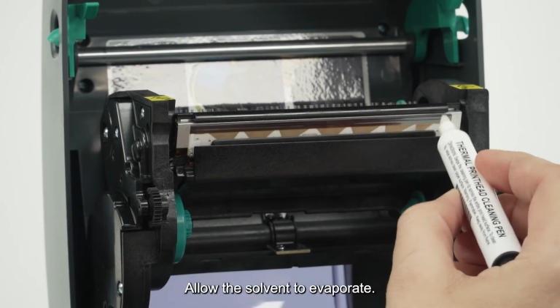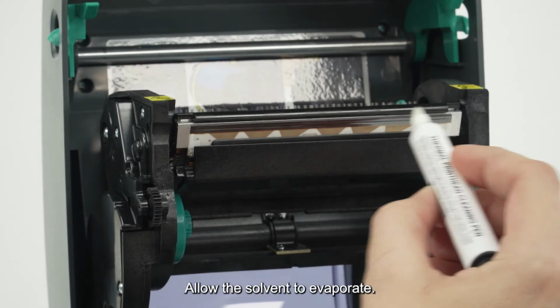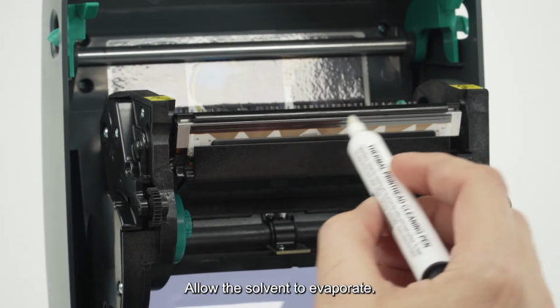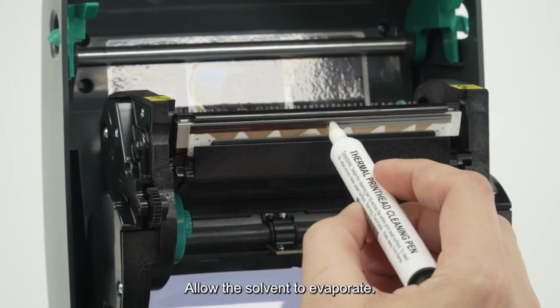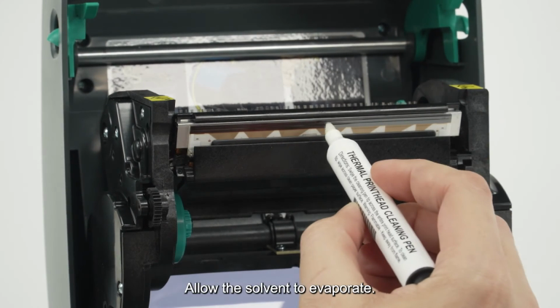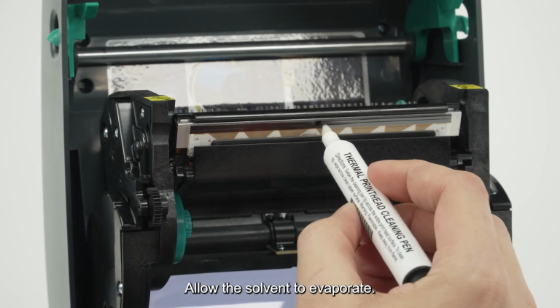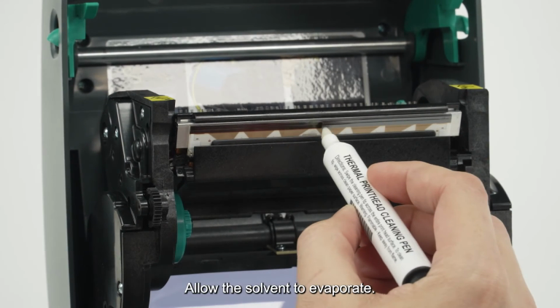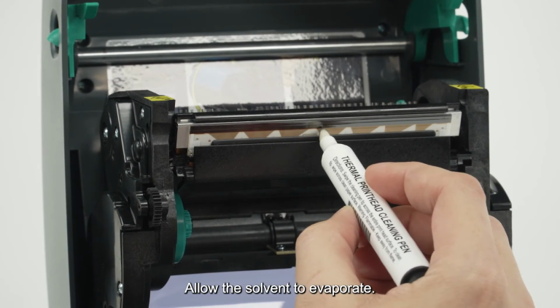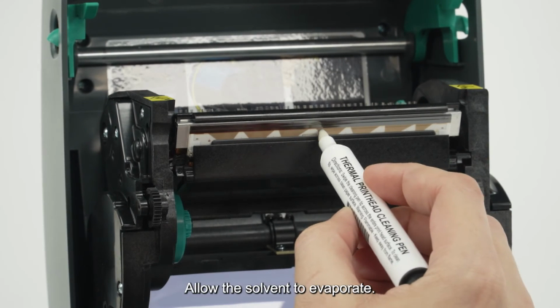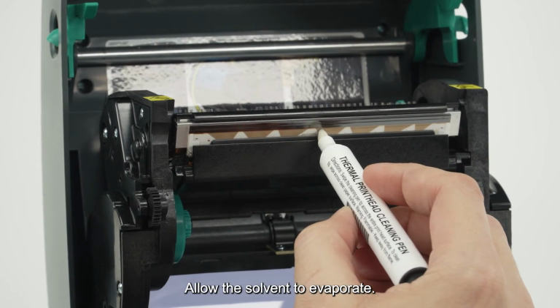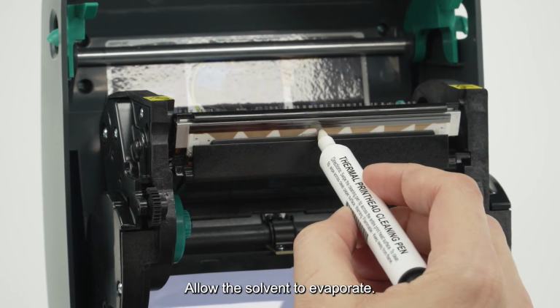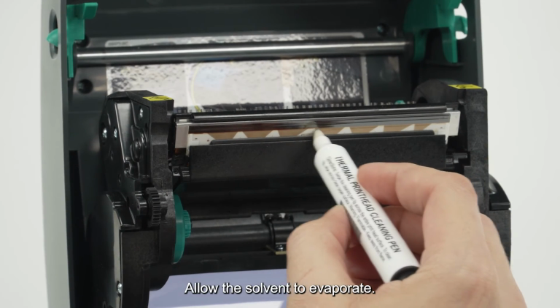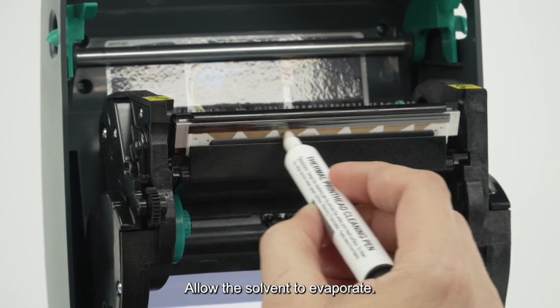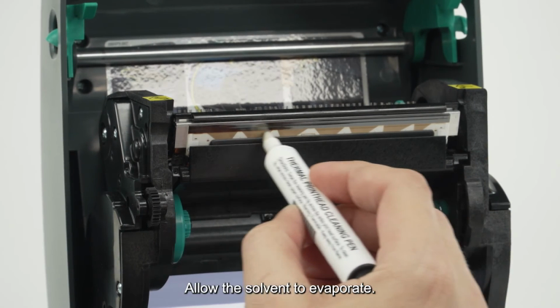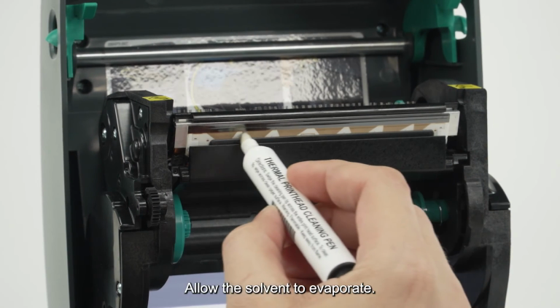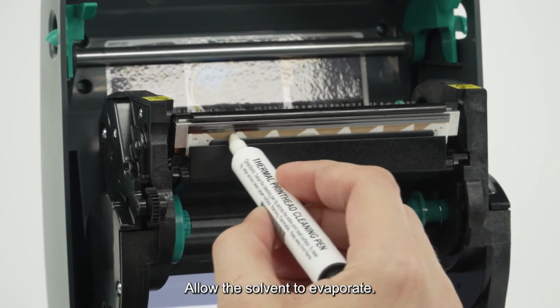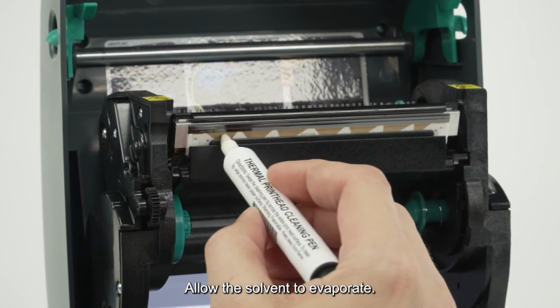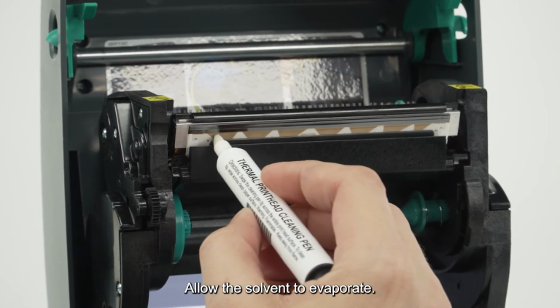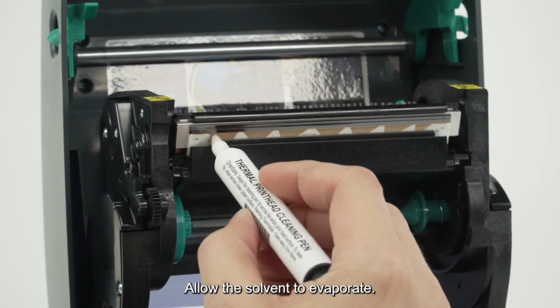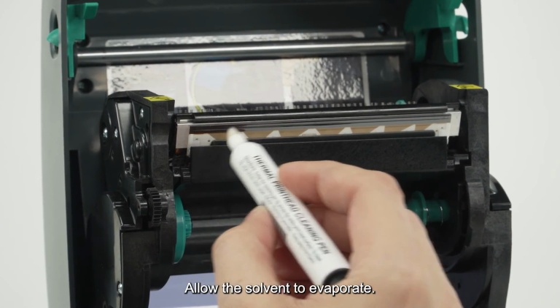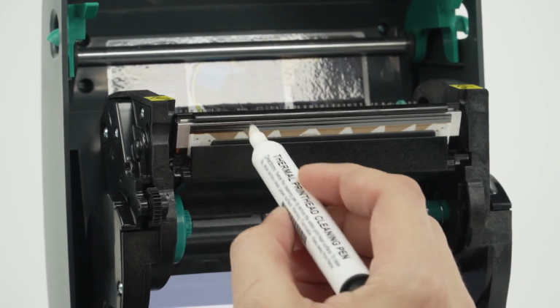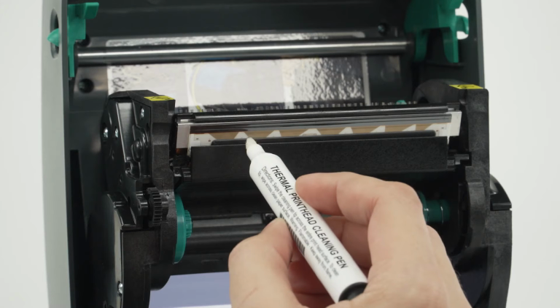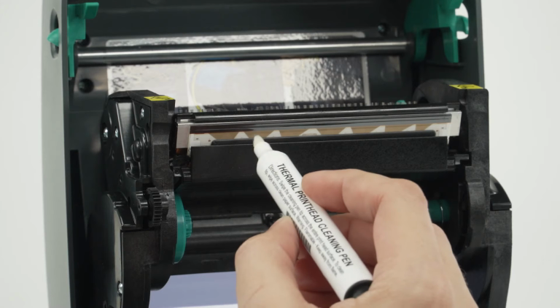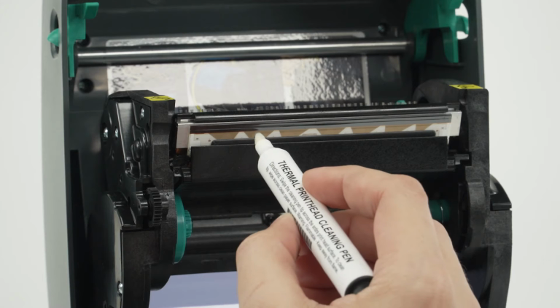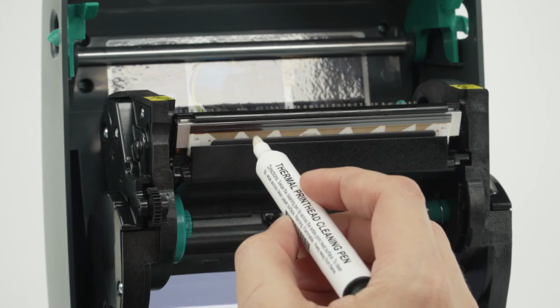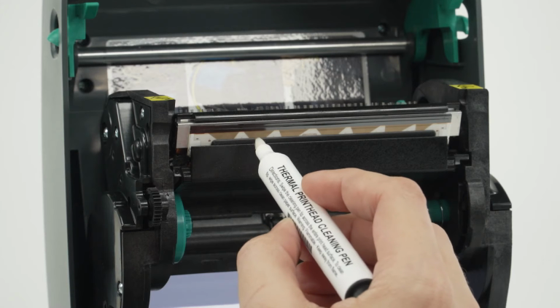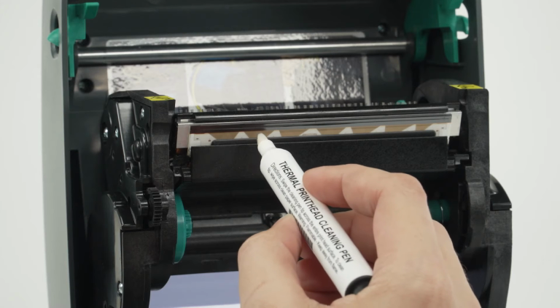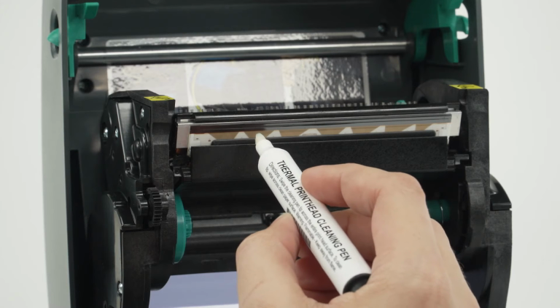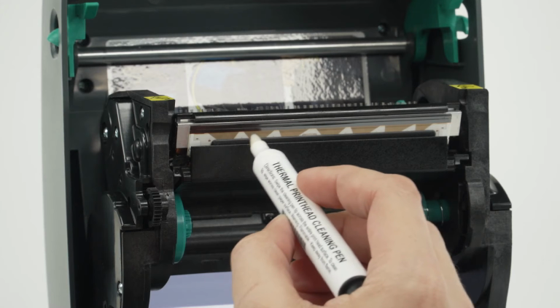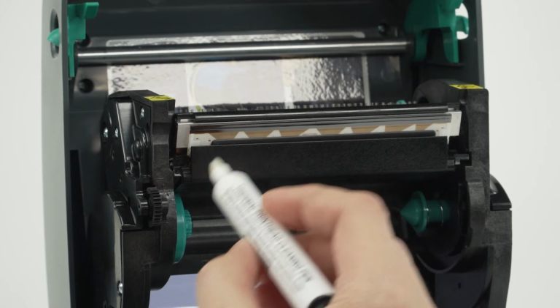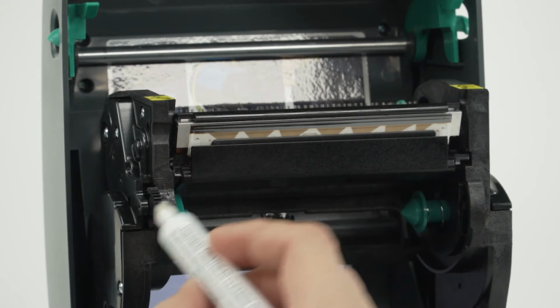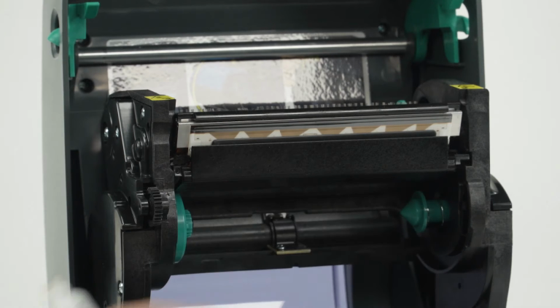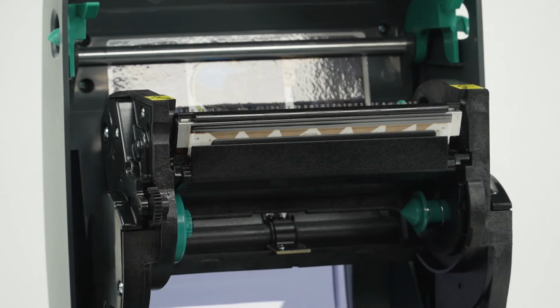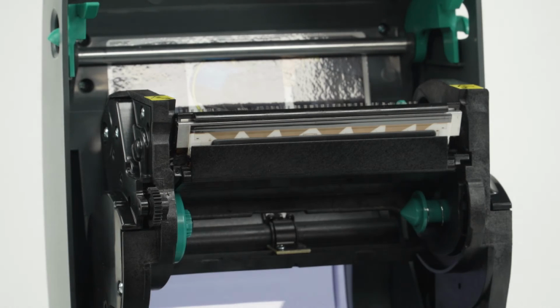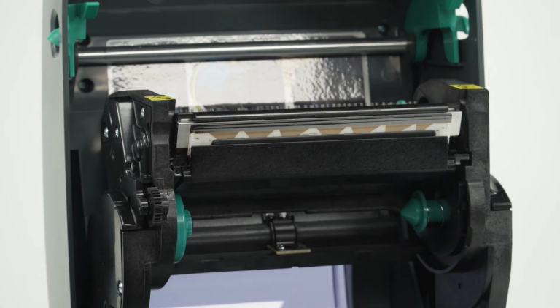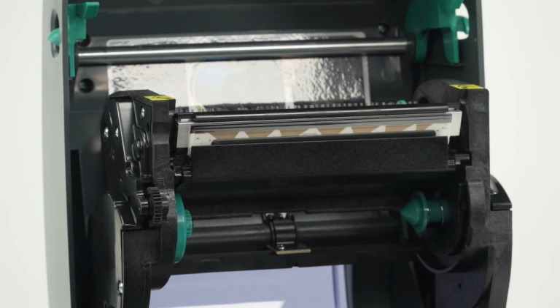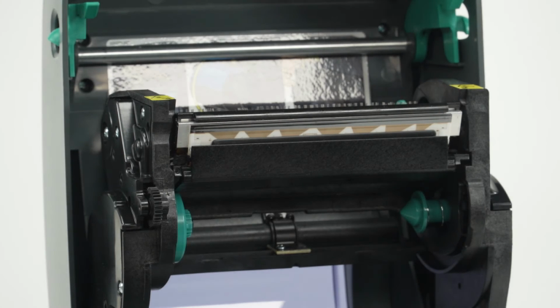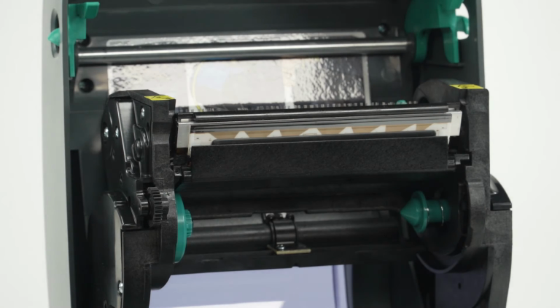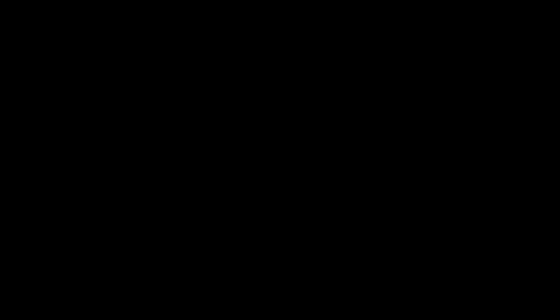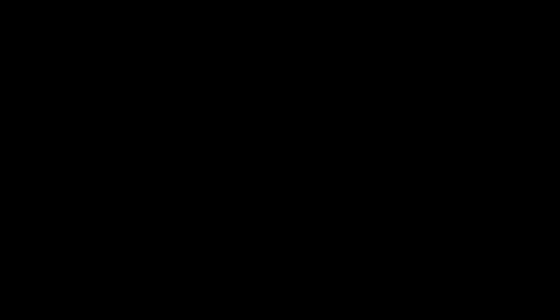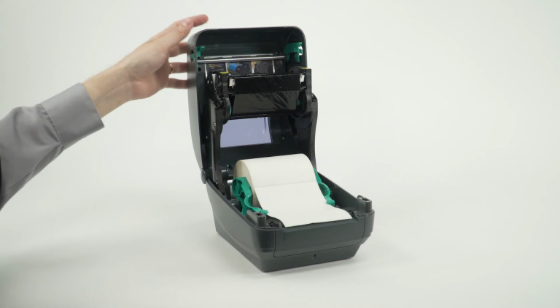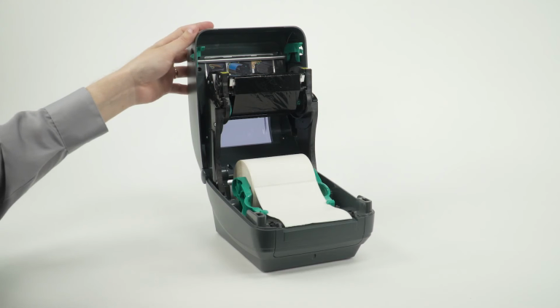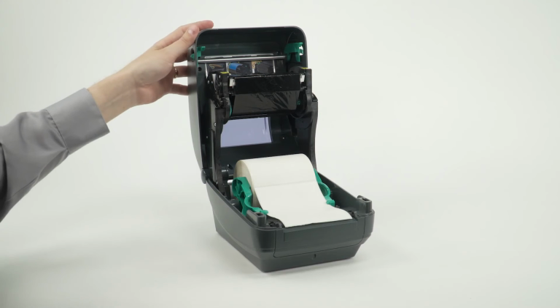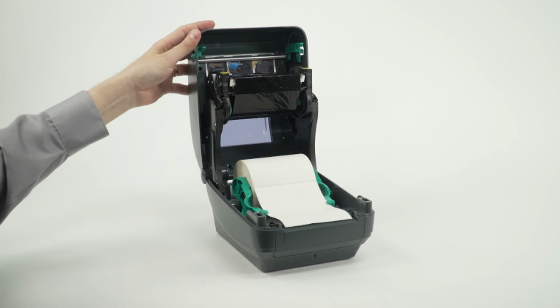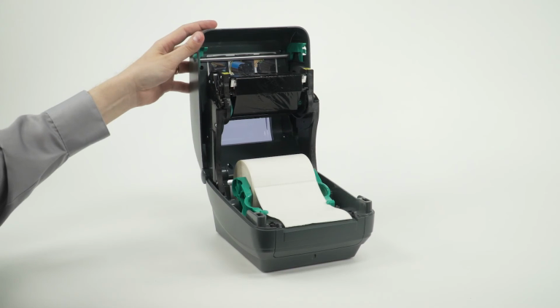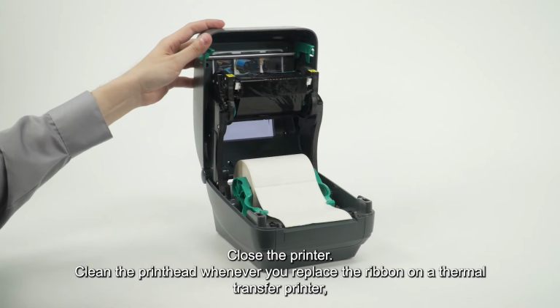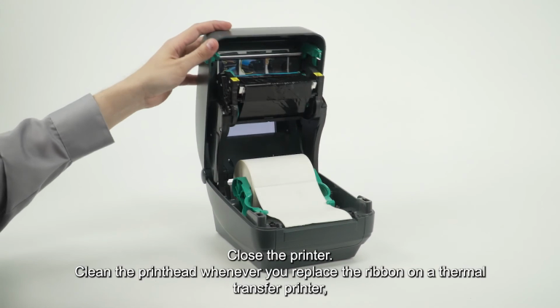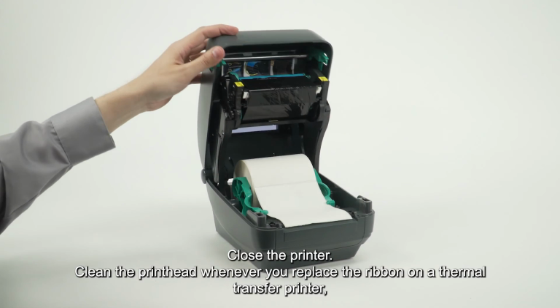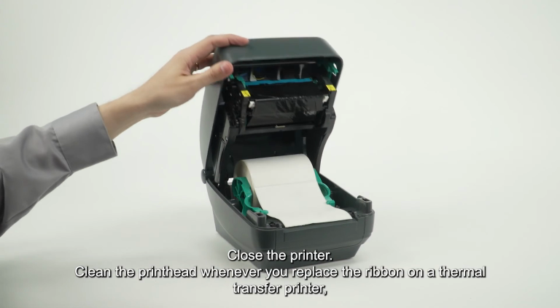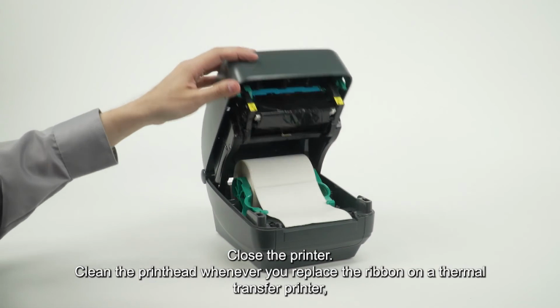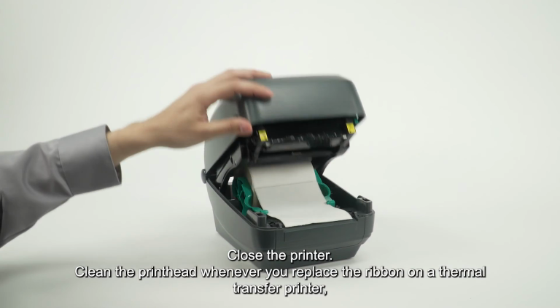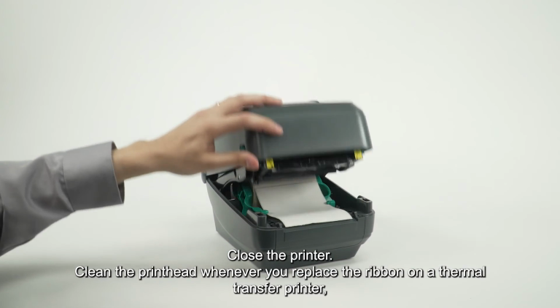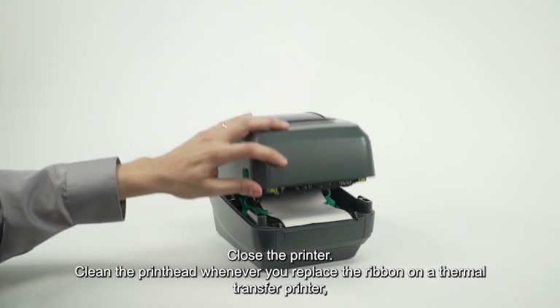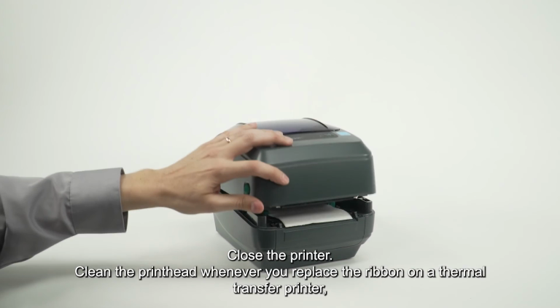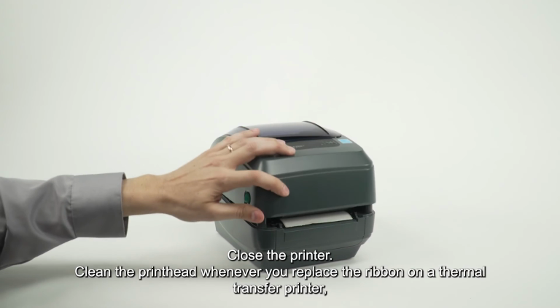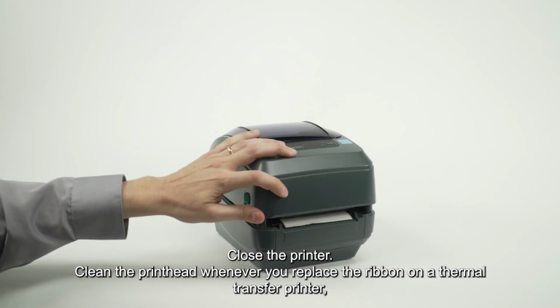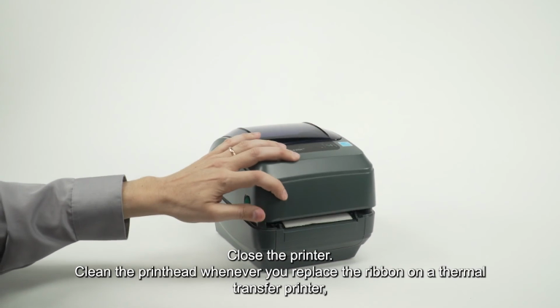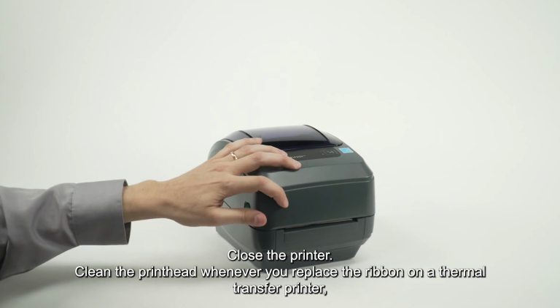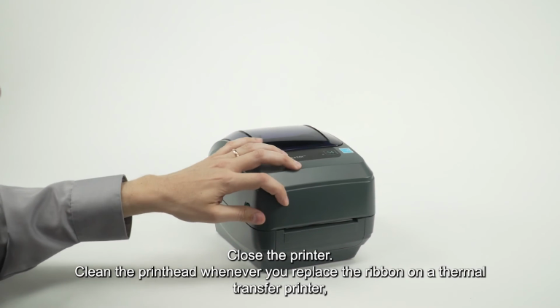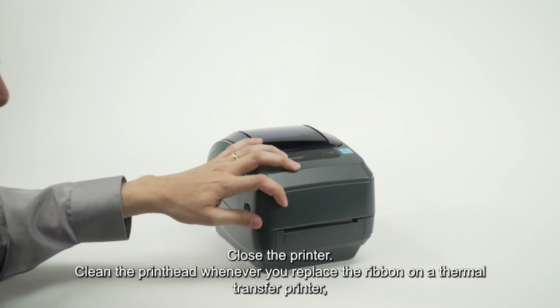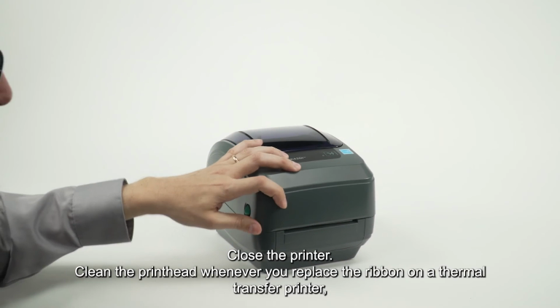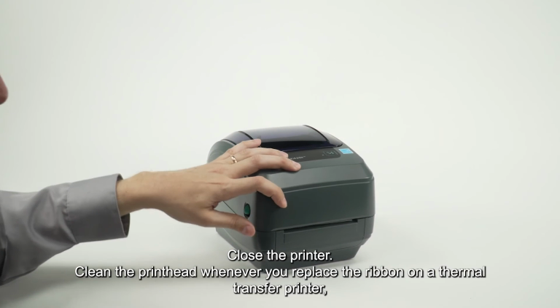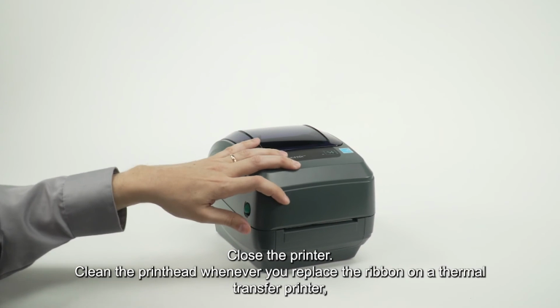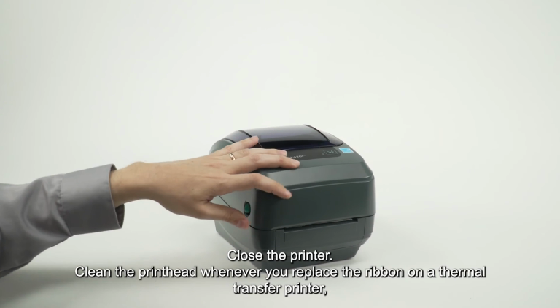Allow the solvent to evaporate, then close the printer.